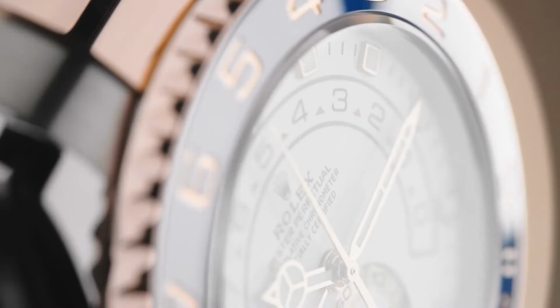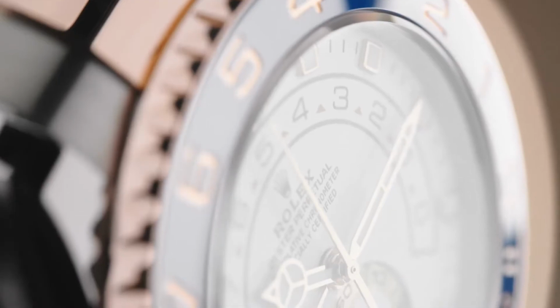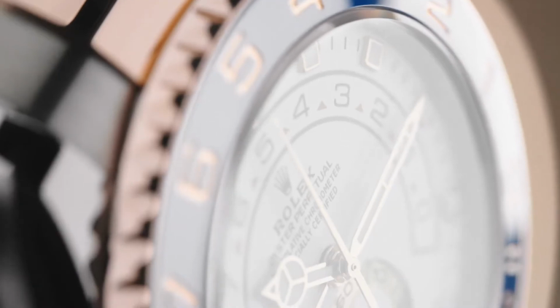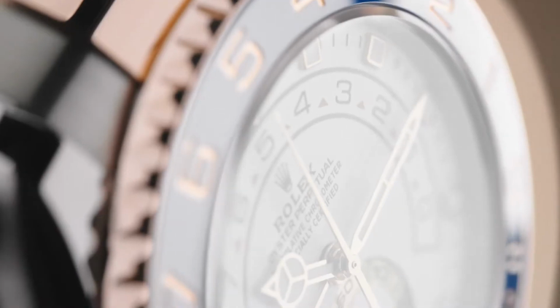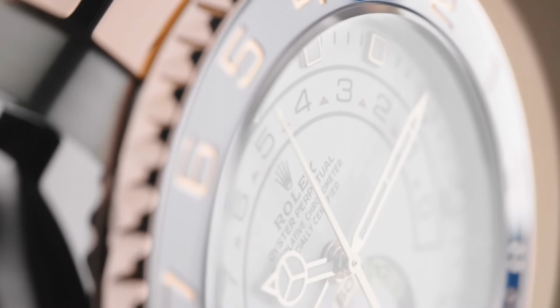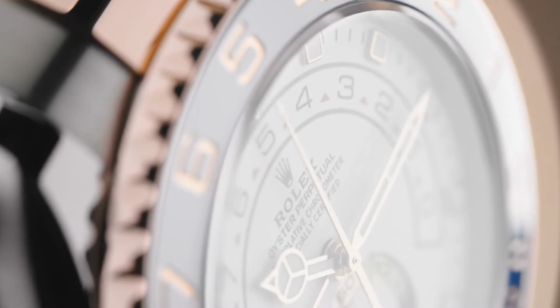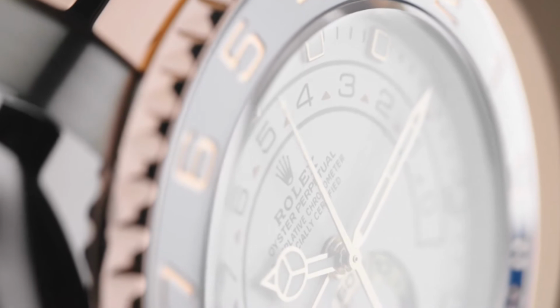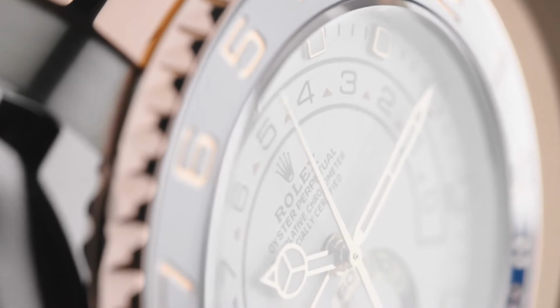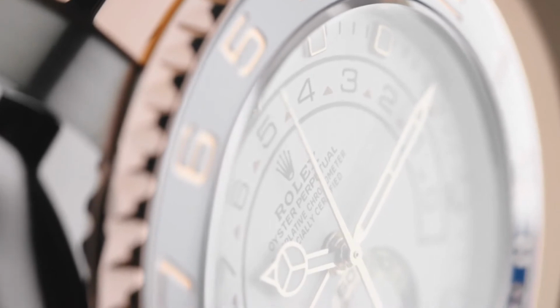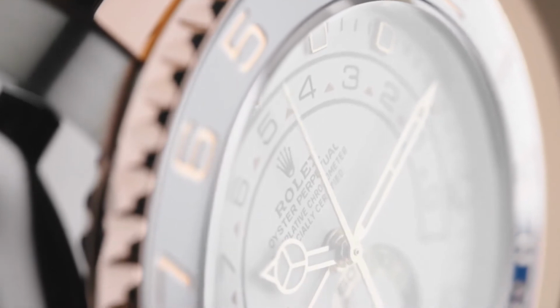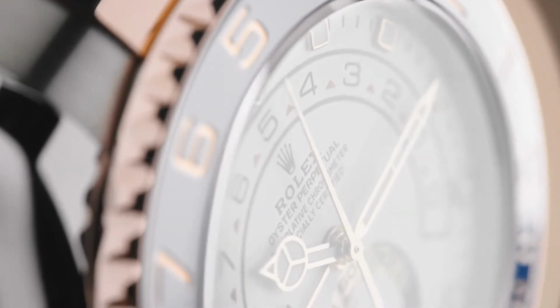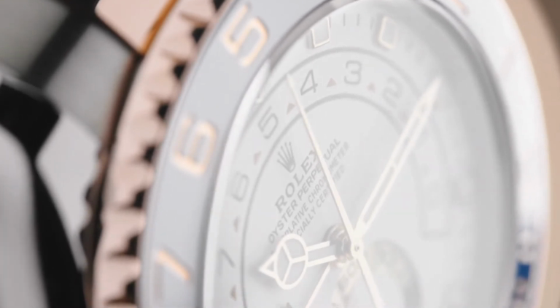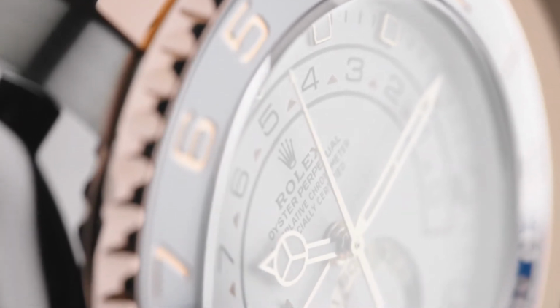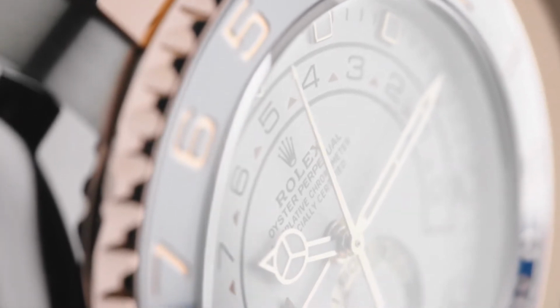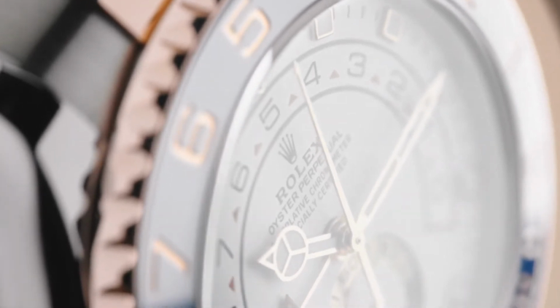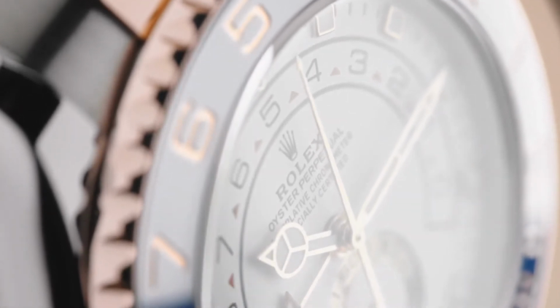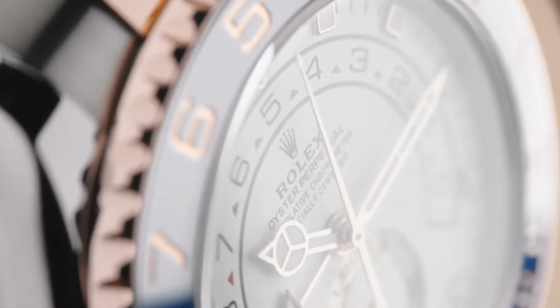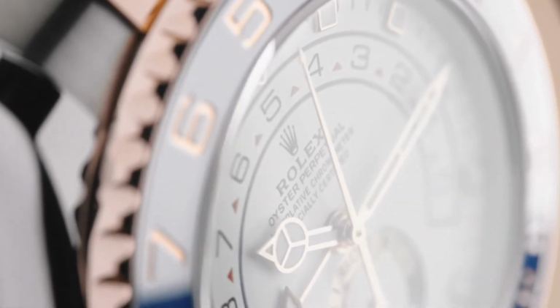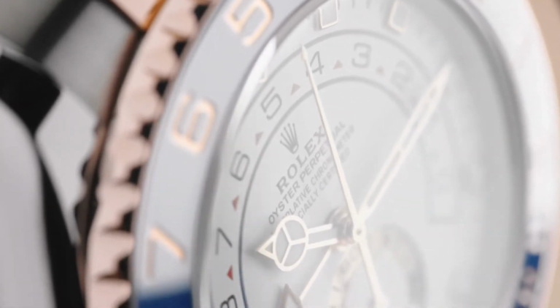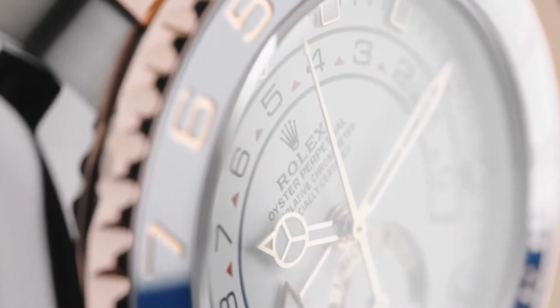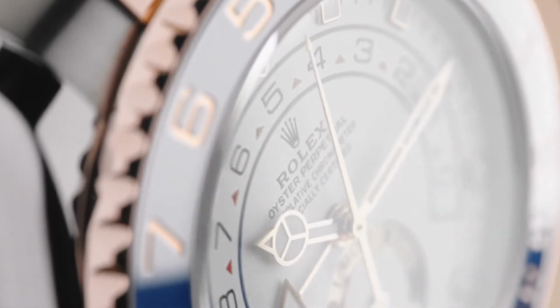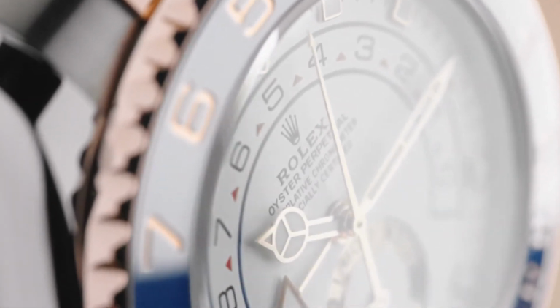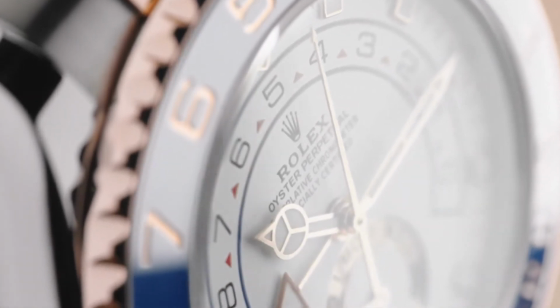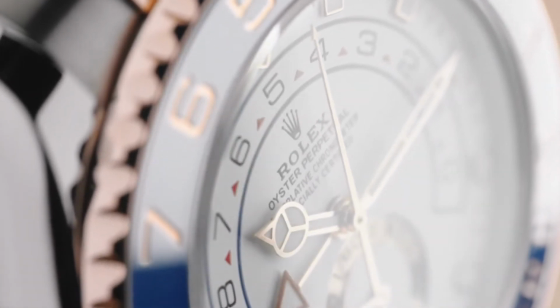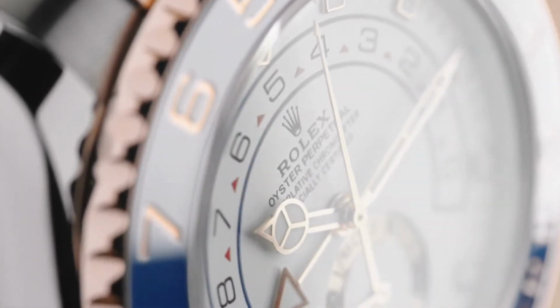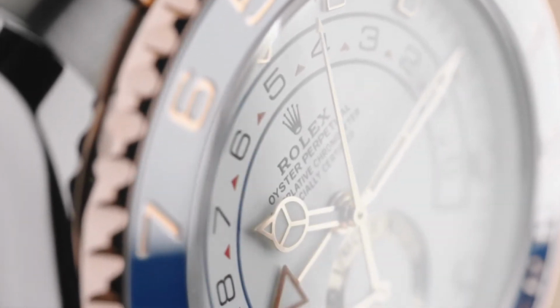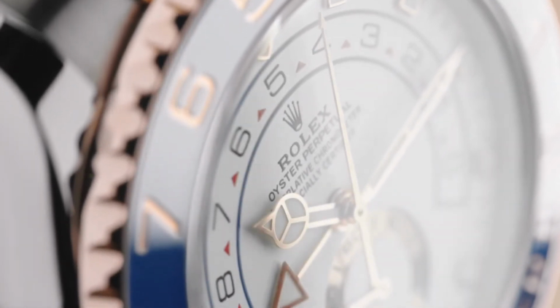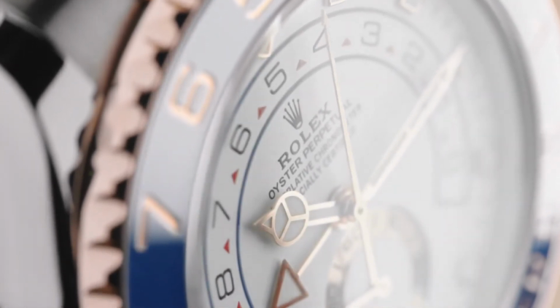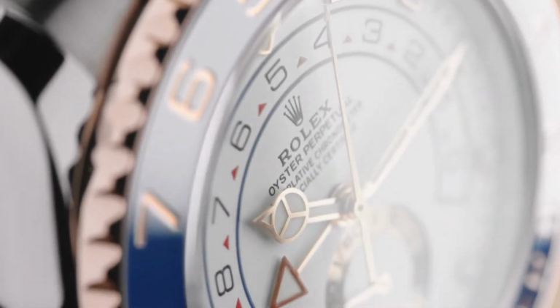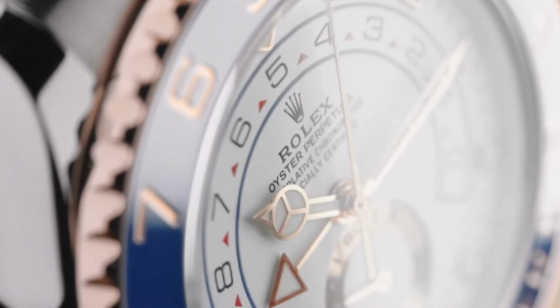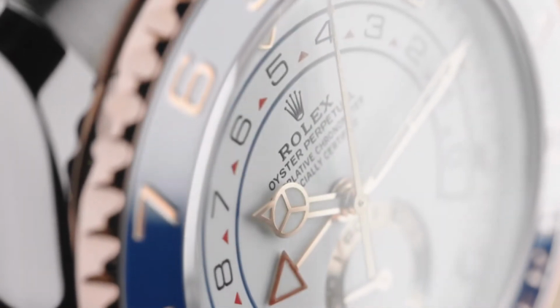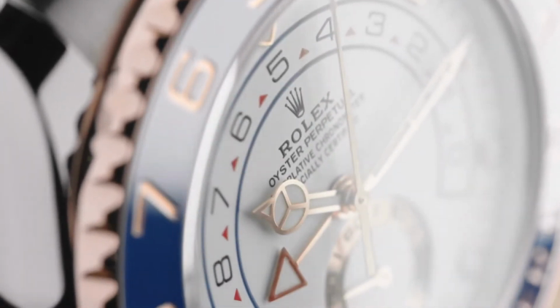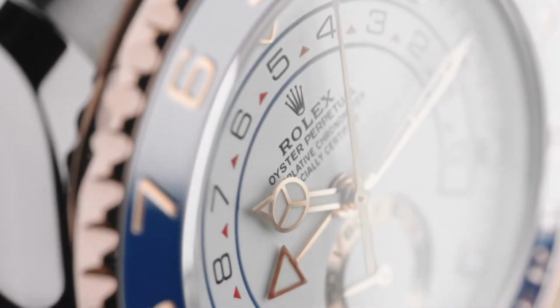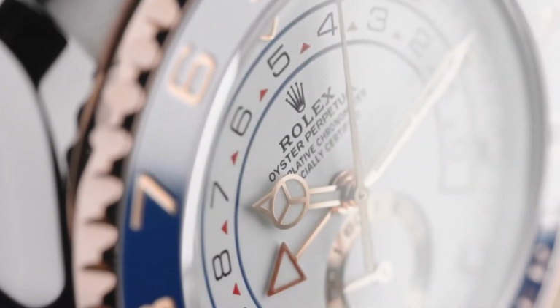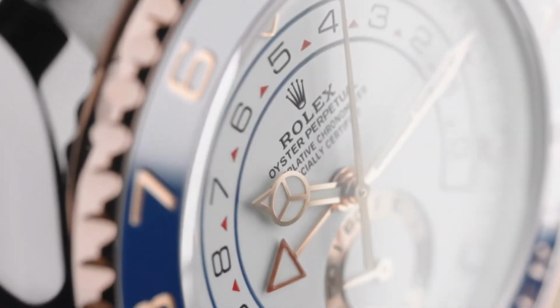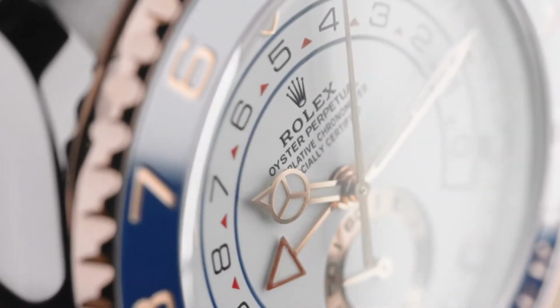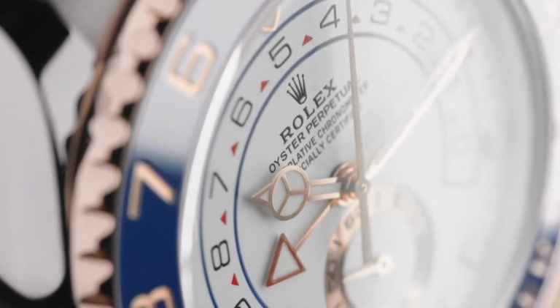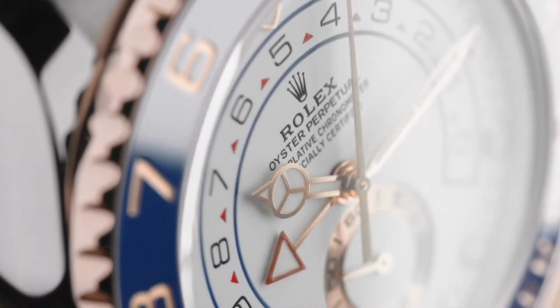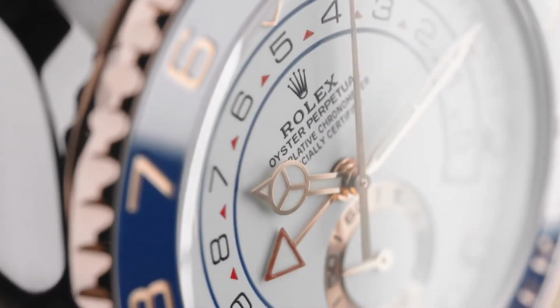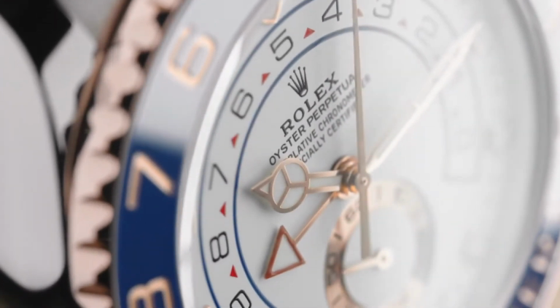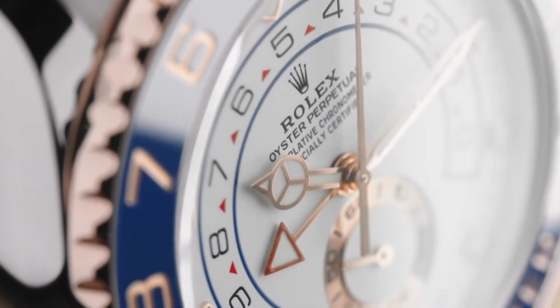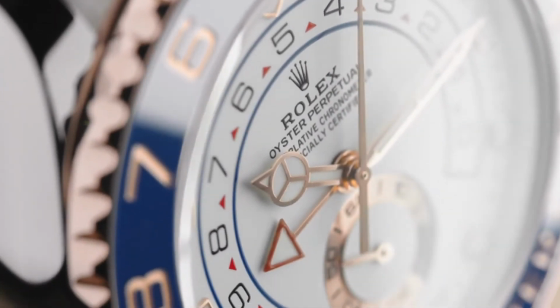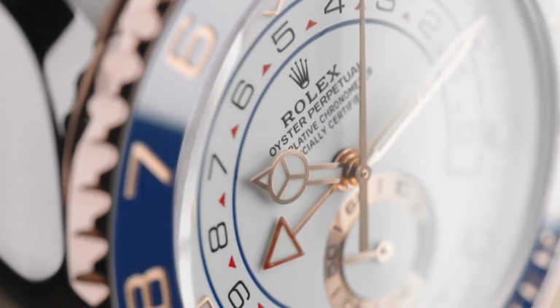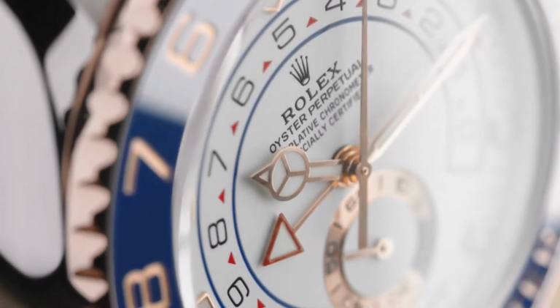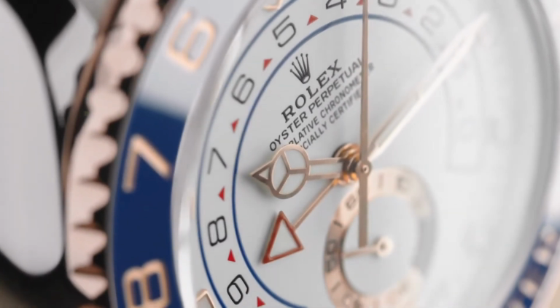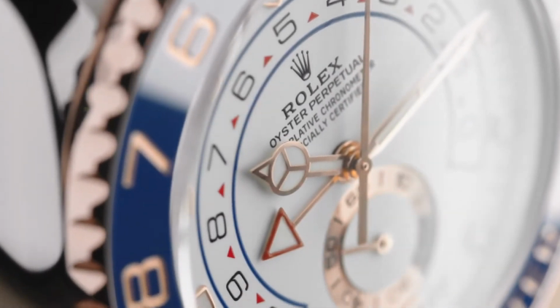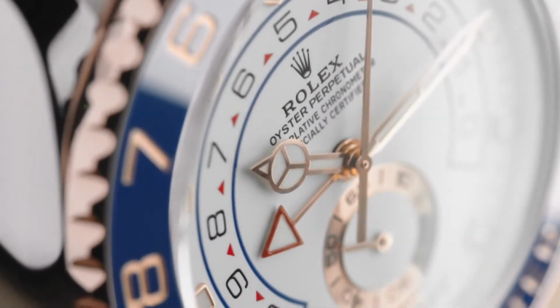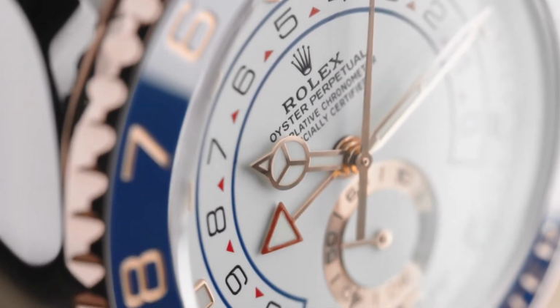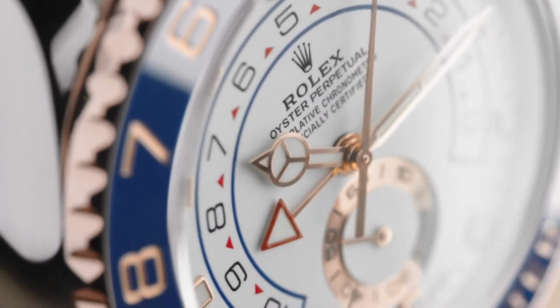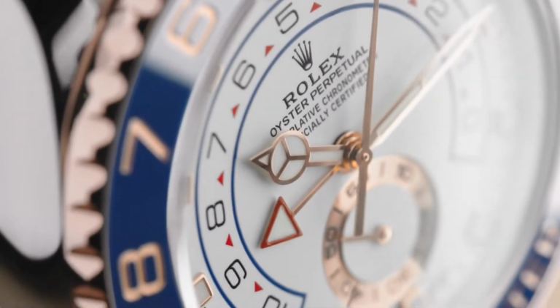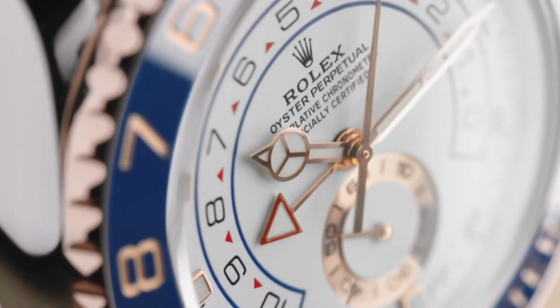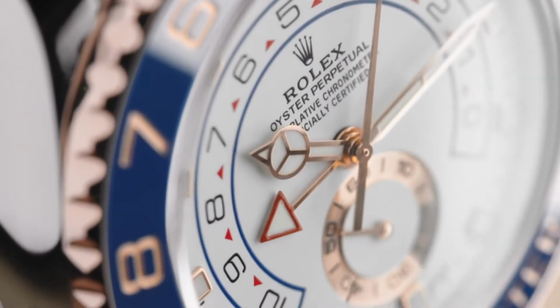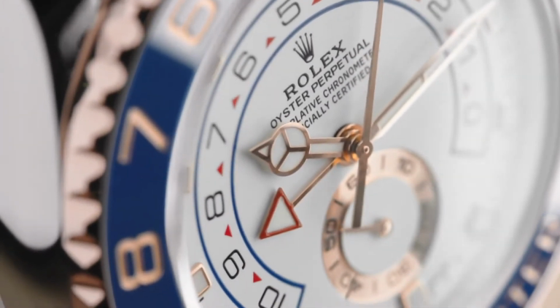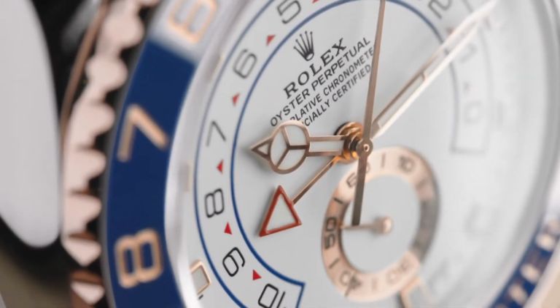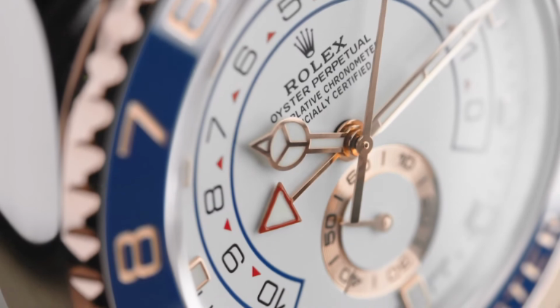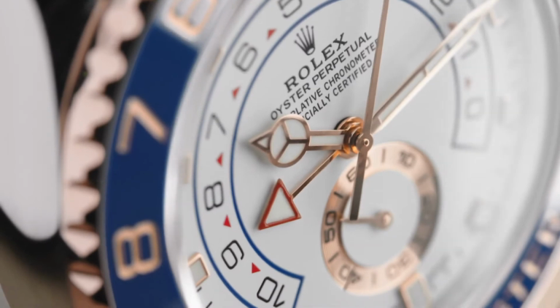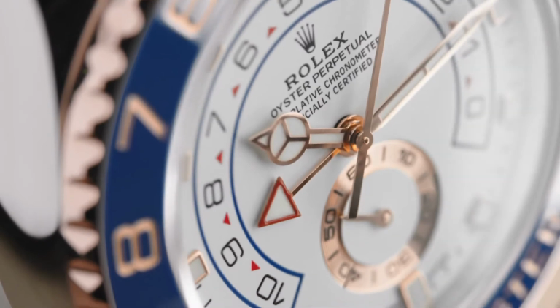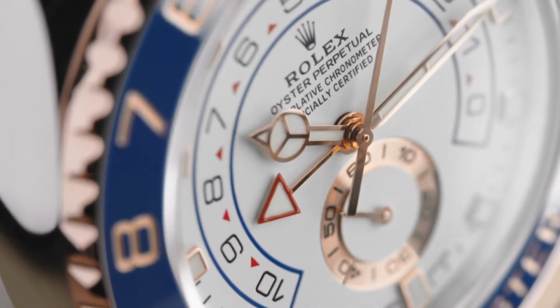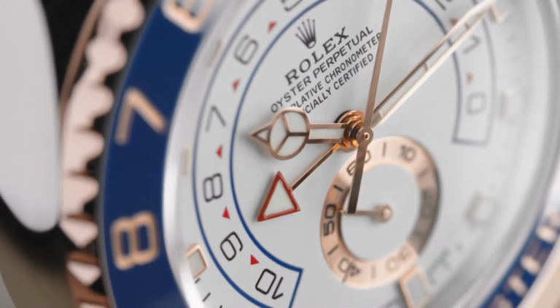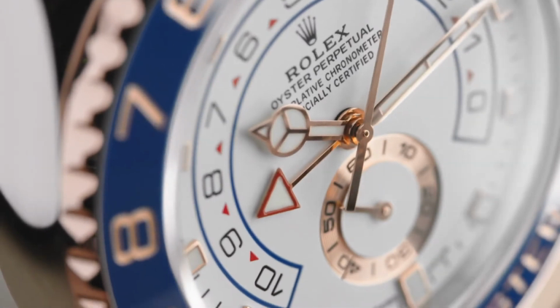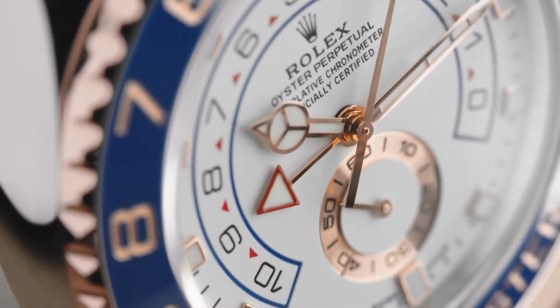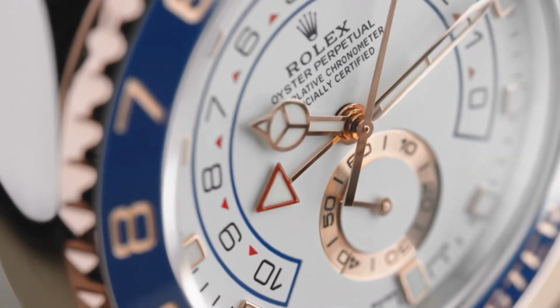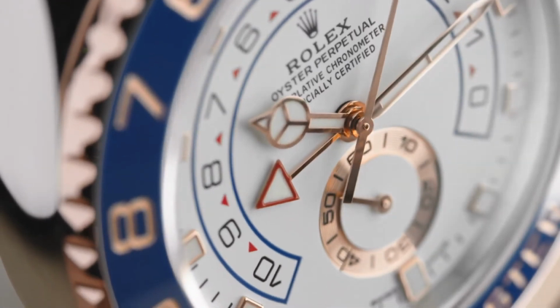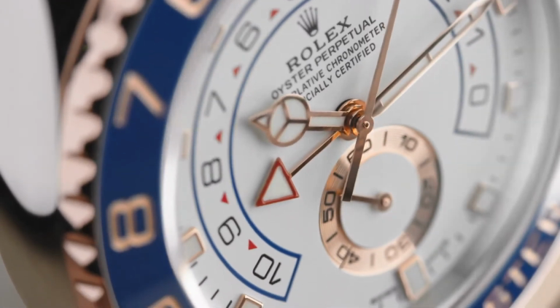A countdown timer, which can be set for a duration of 1 to 10 minutes, allowing skippers to perfectly time their starts on the water.